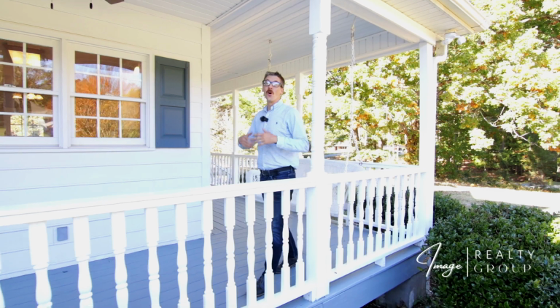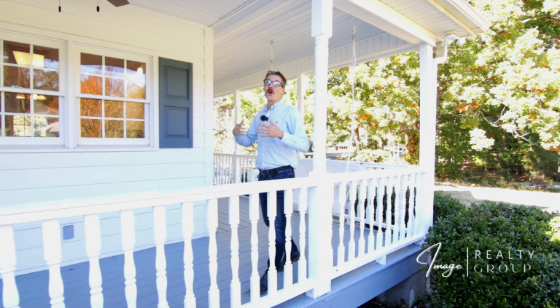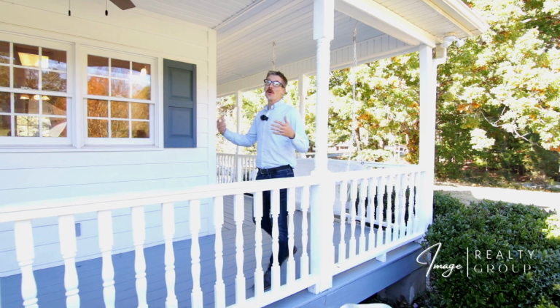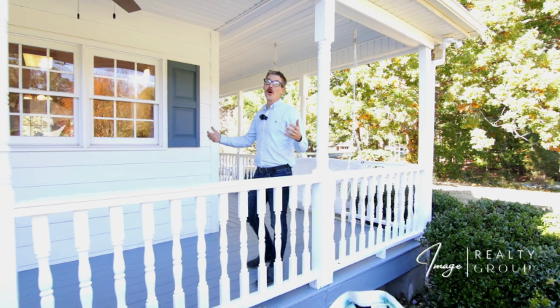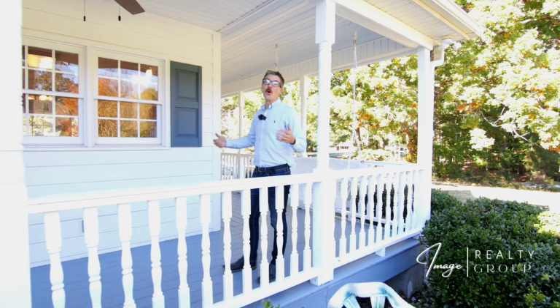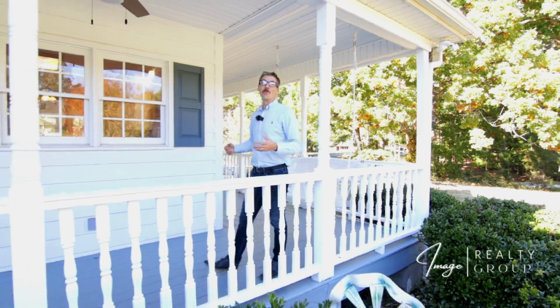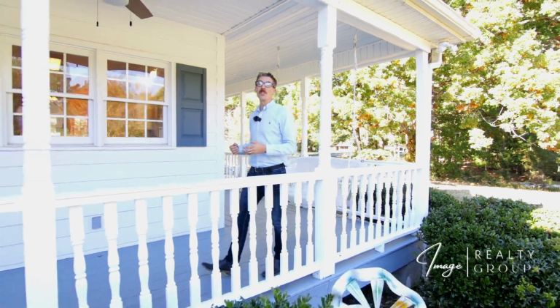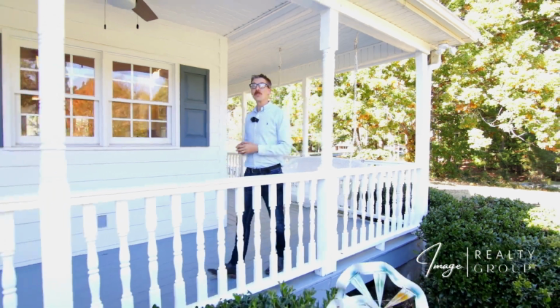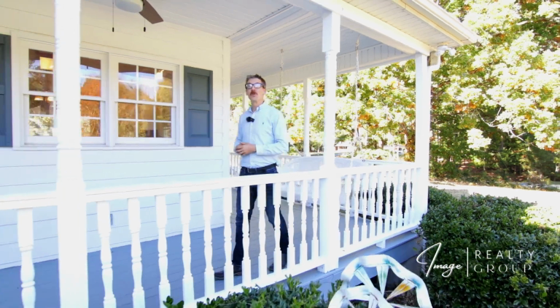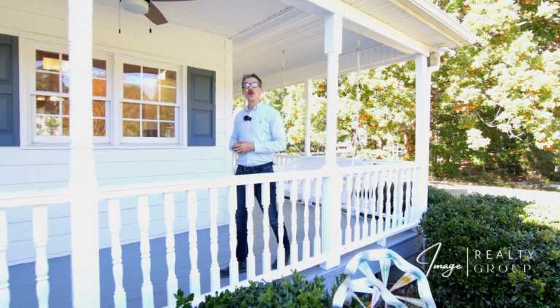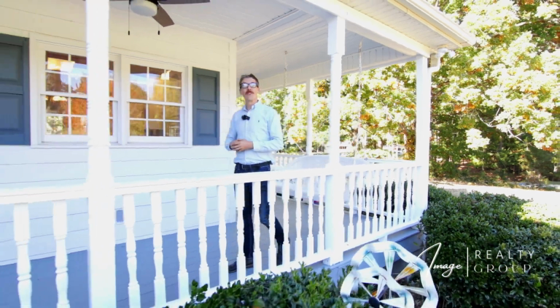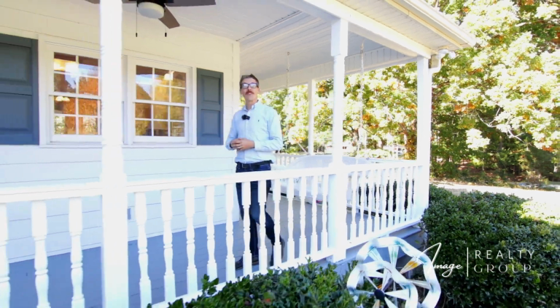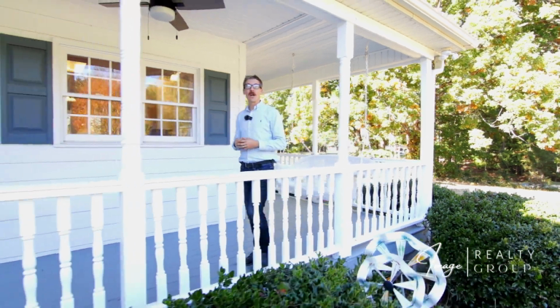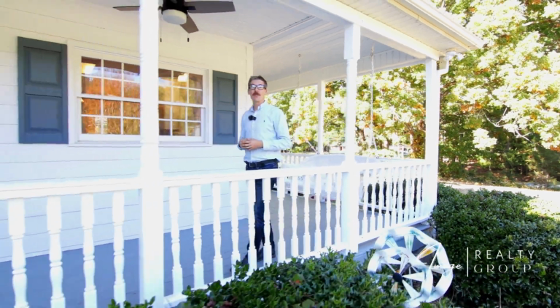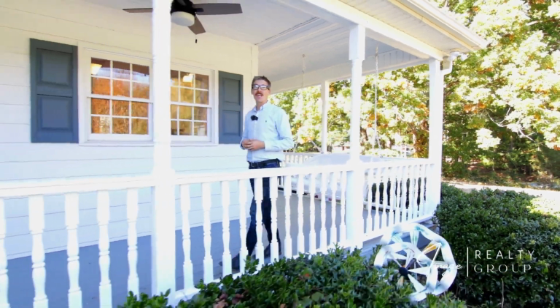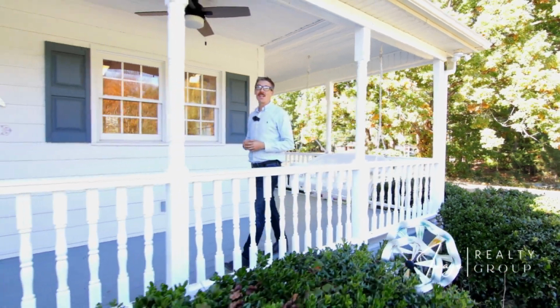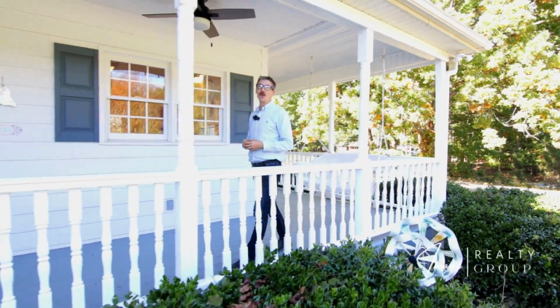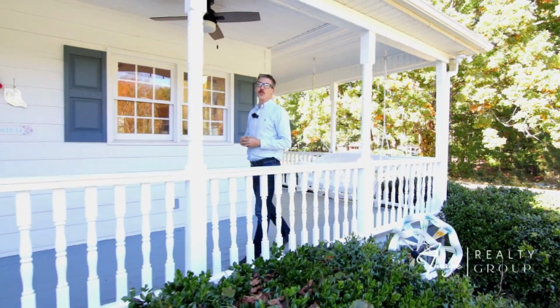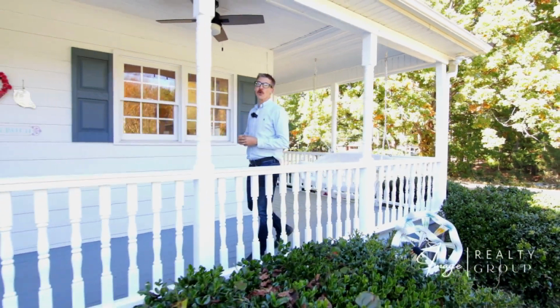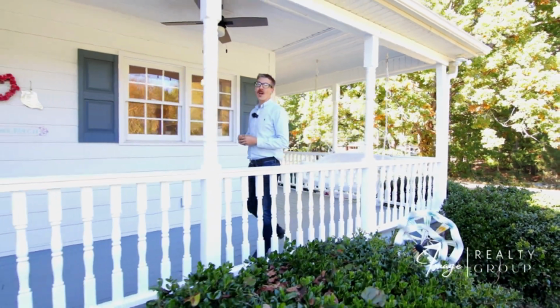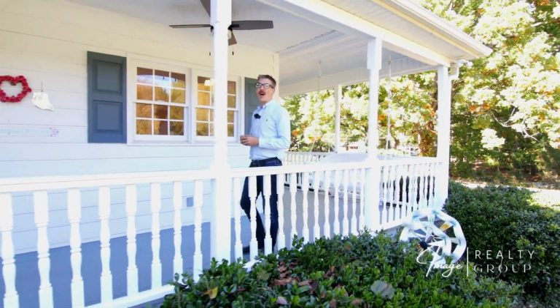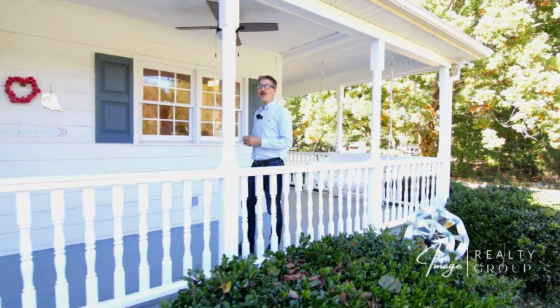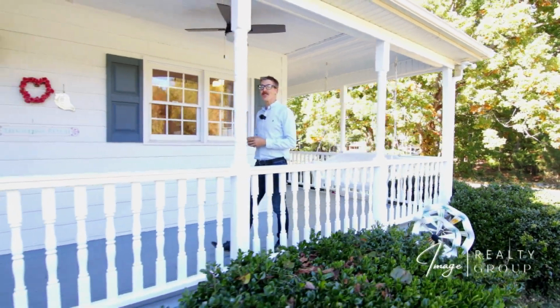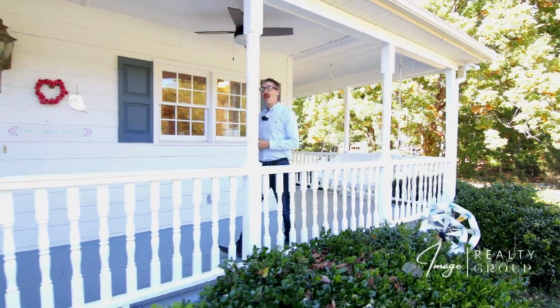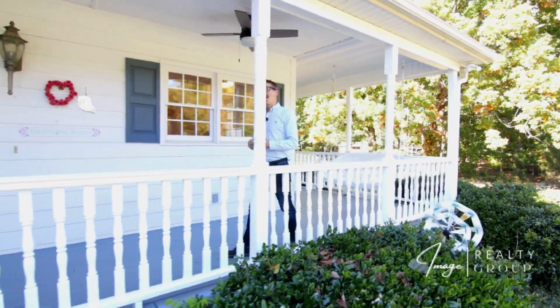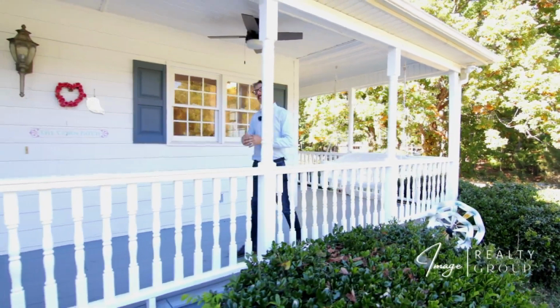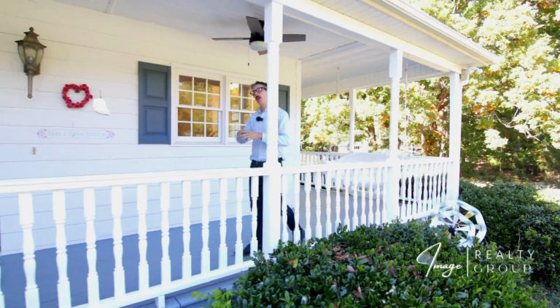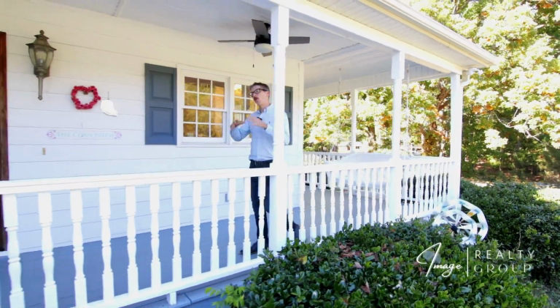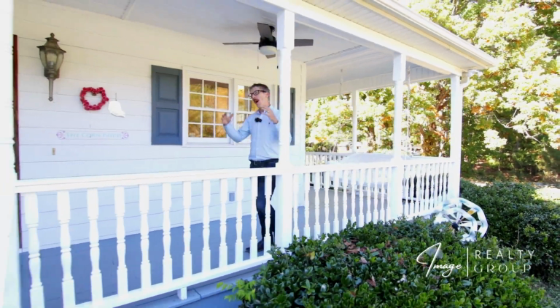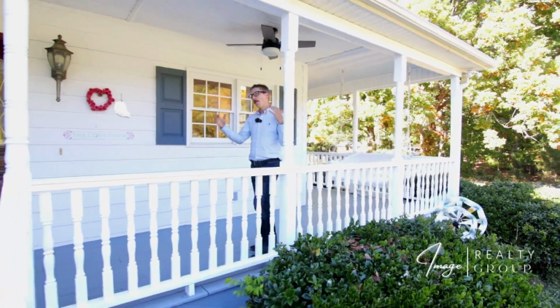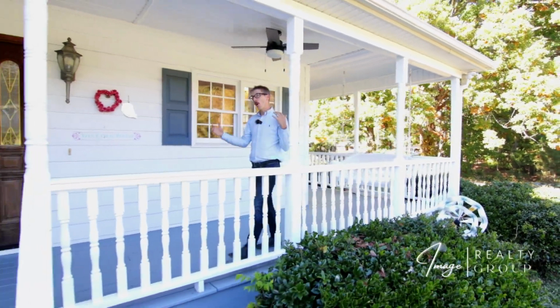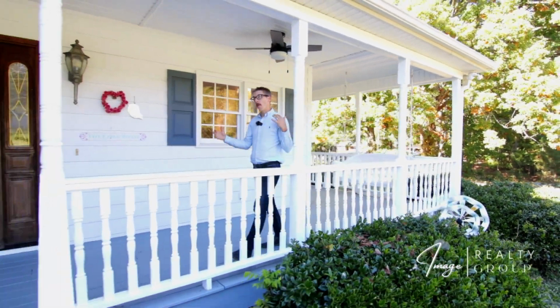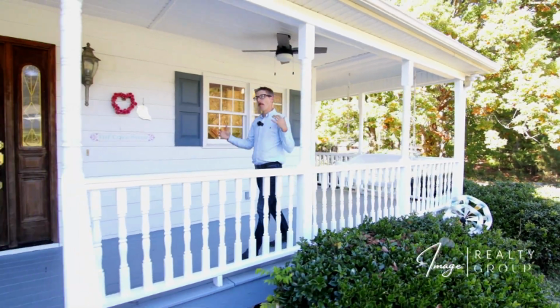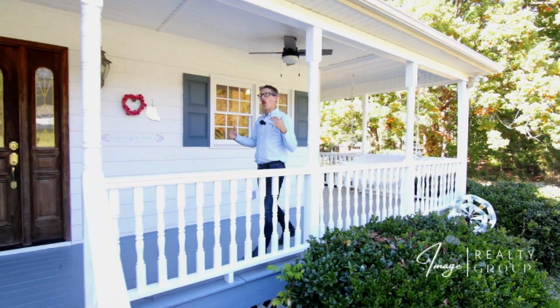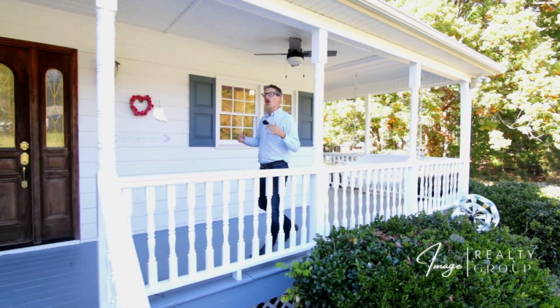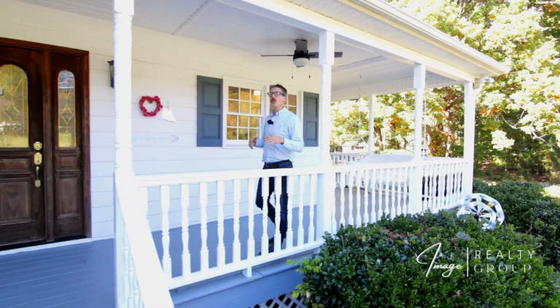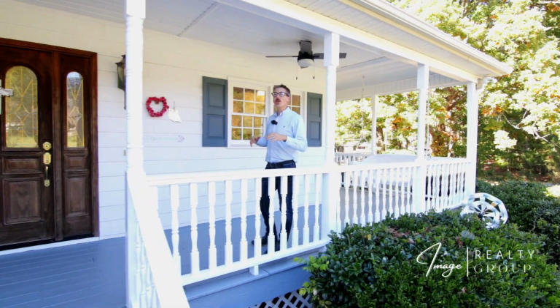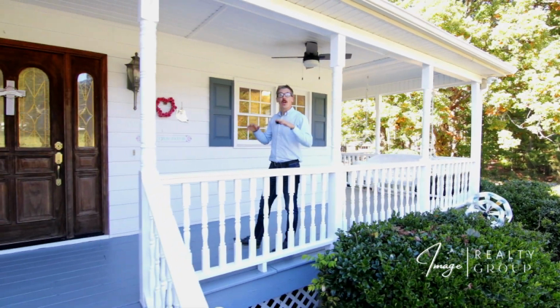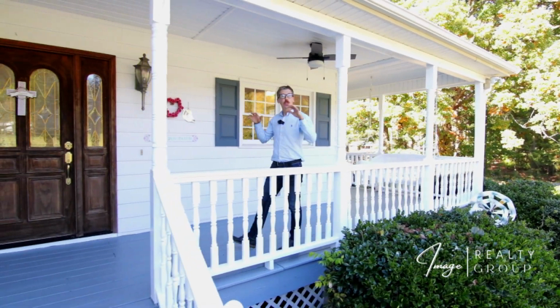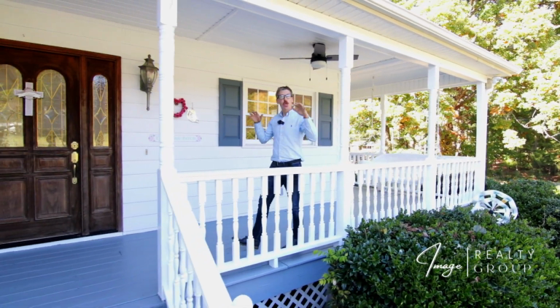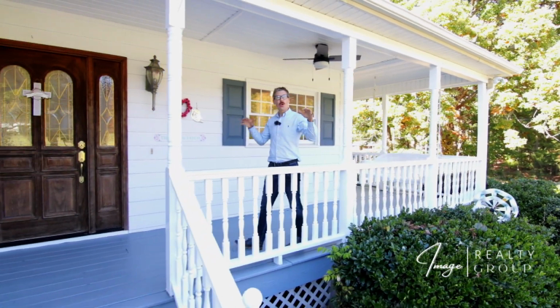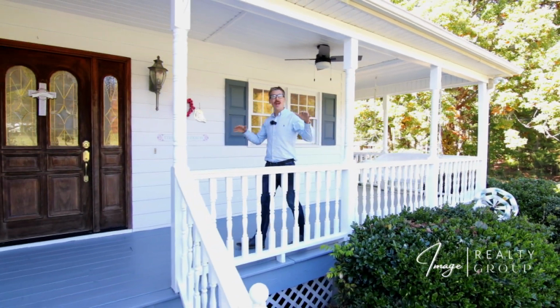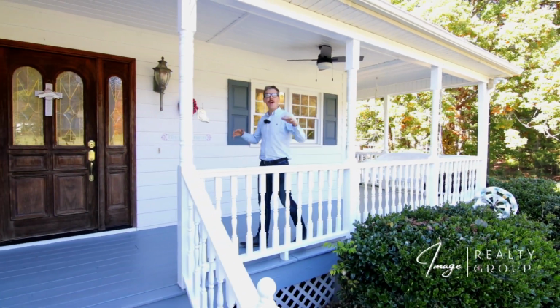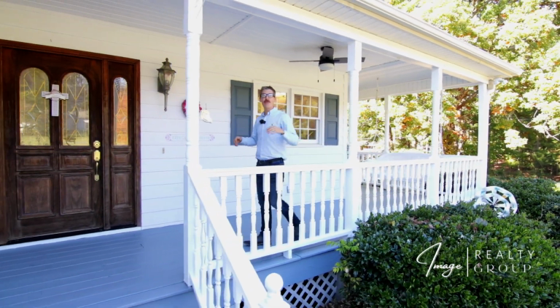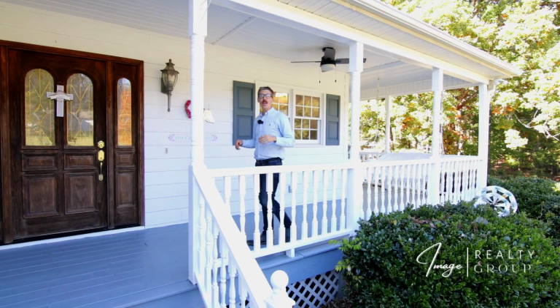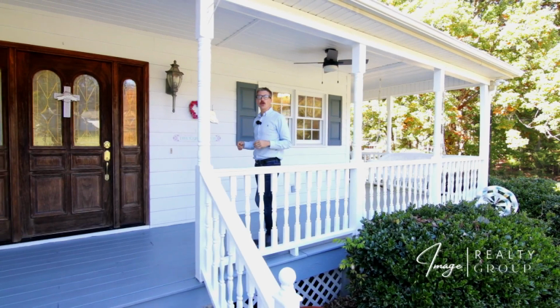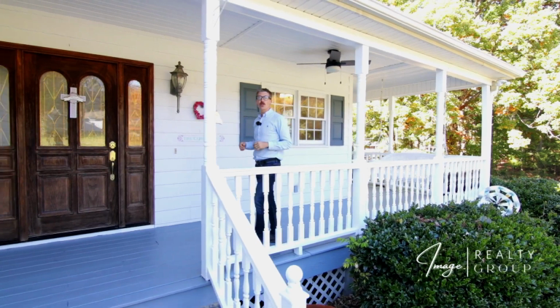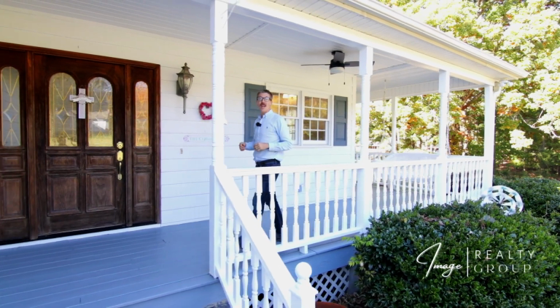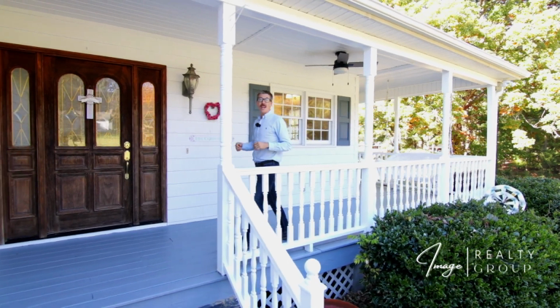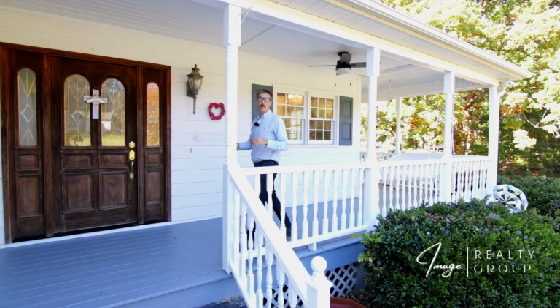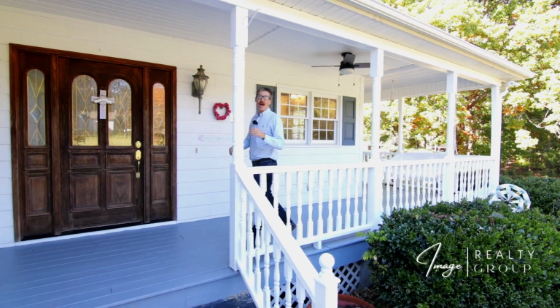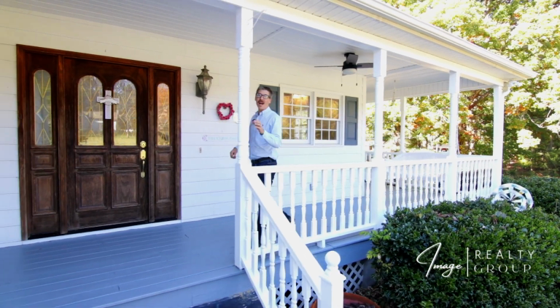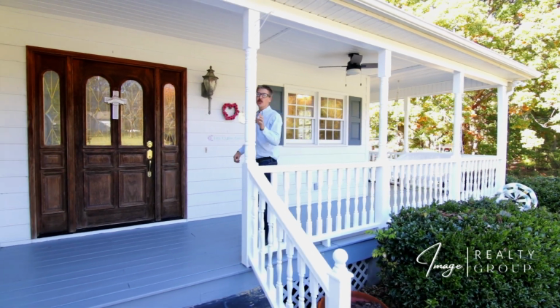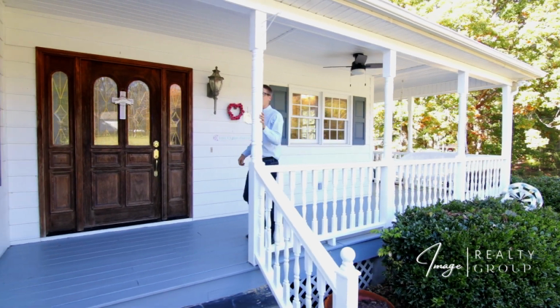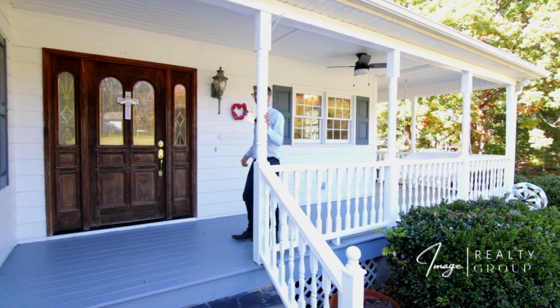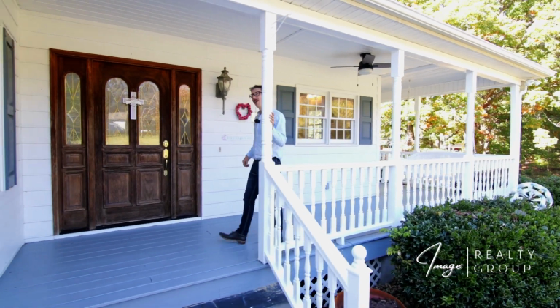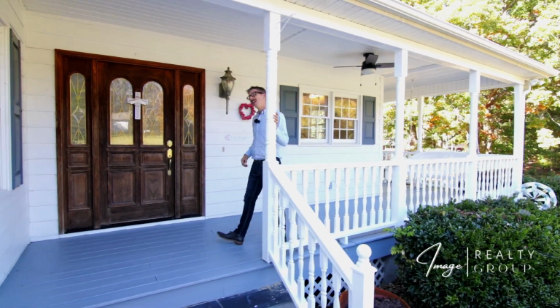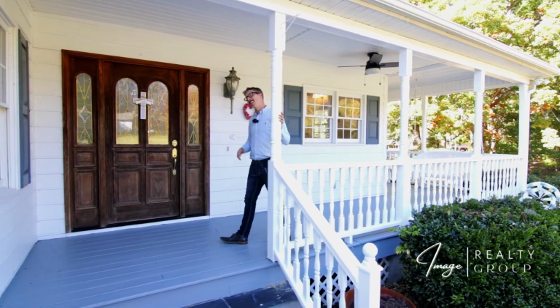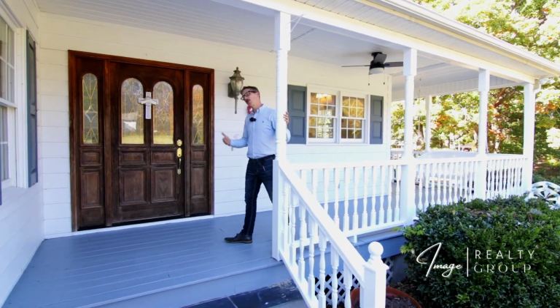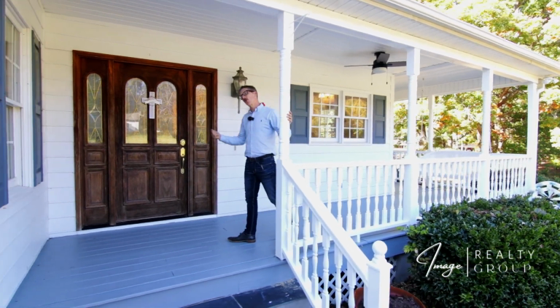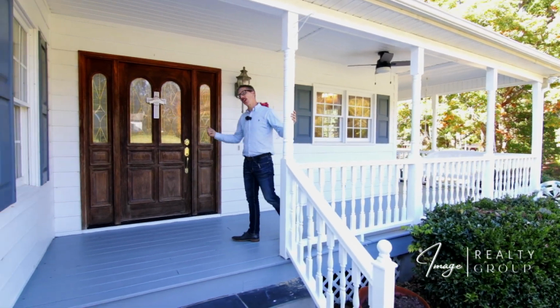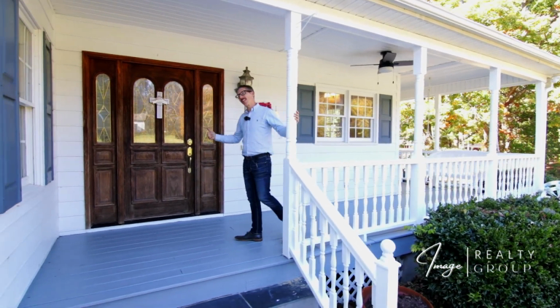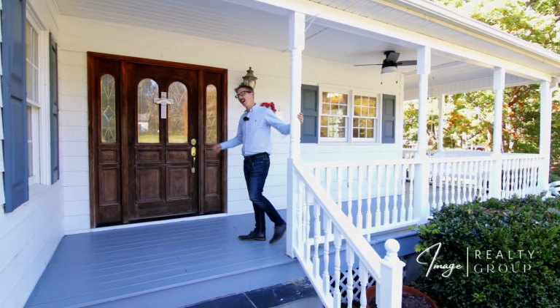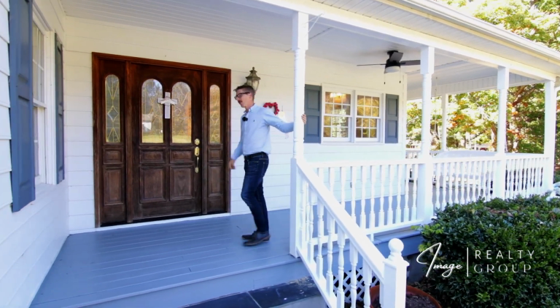Welcome home to this beautifully updated Hillsborough house. It's got a wraparound porch, two and a half acres, and a pasture. Let's go check it out.